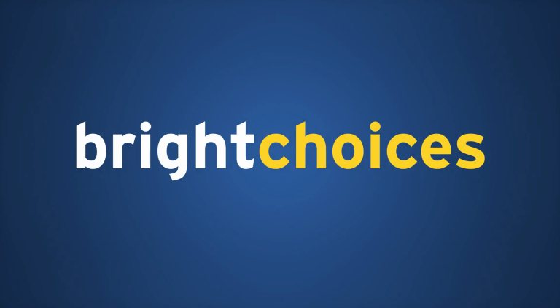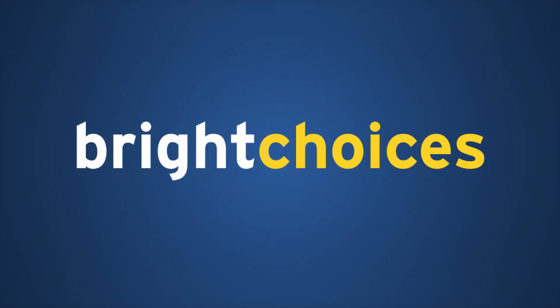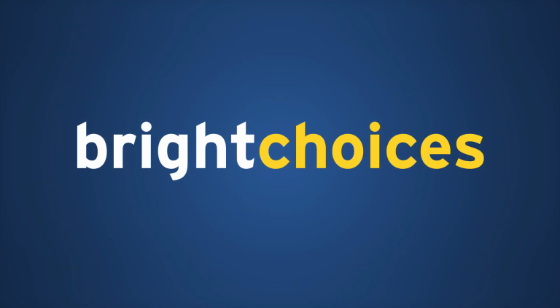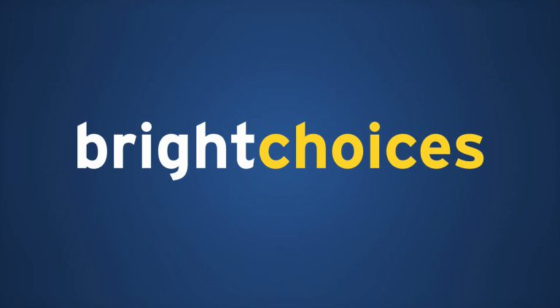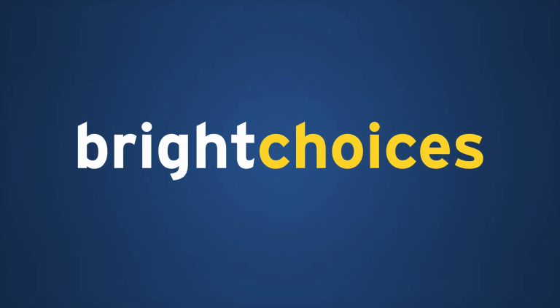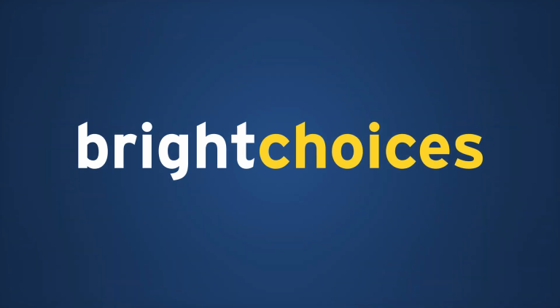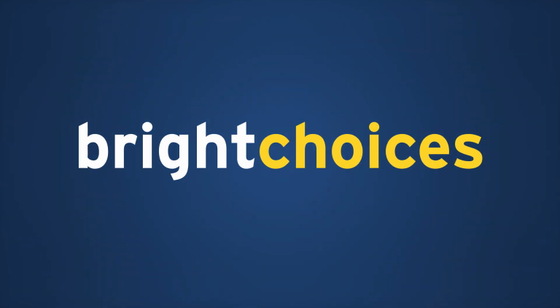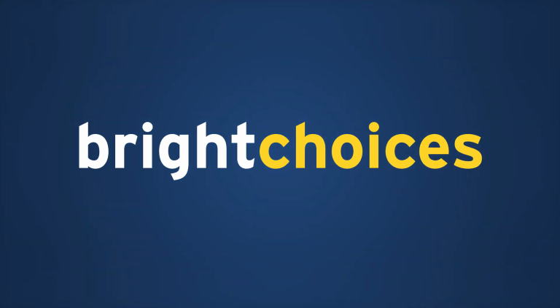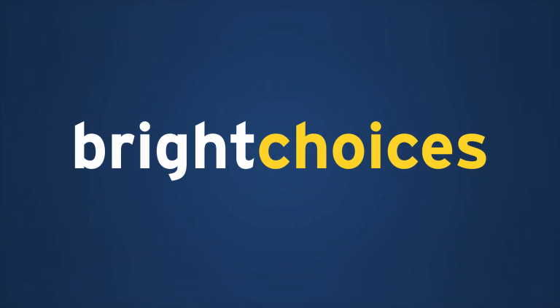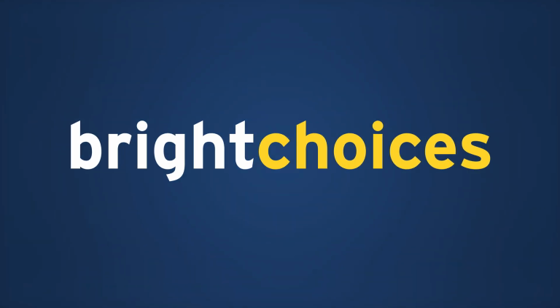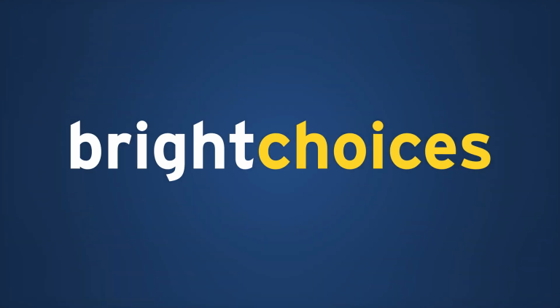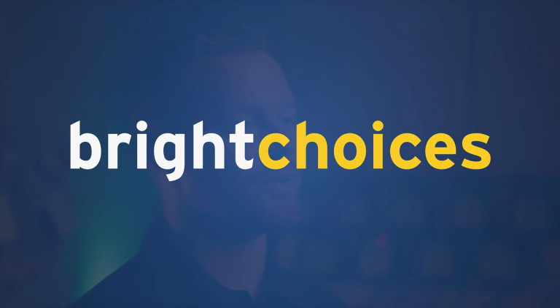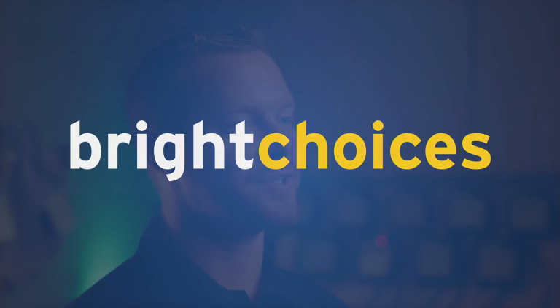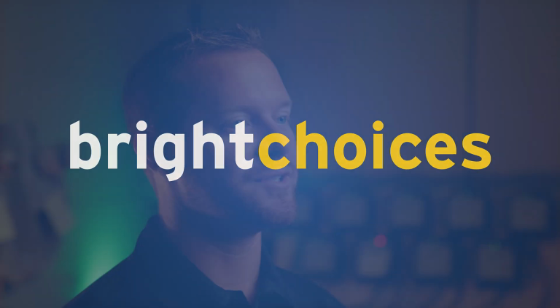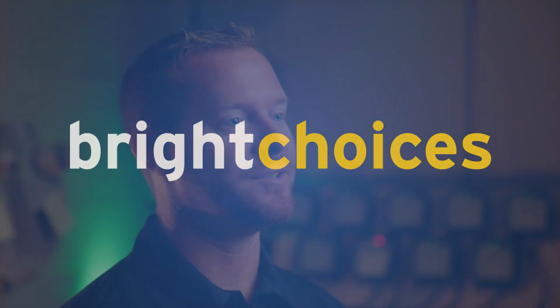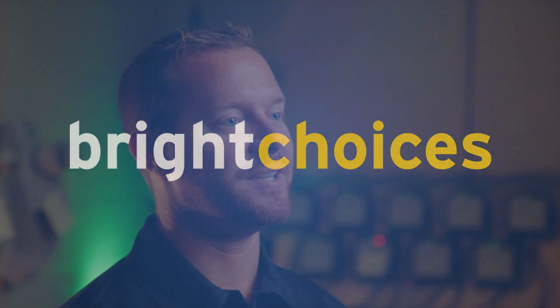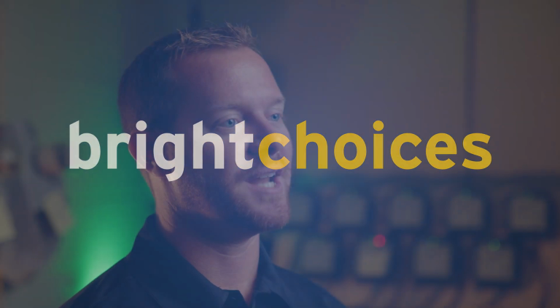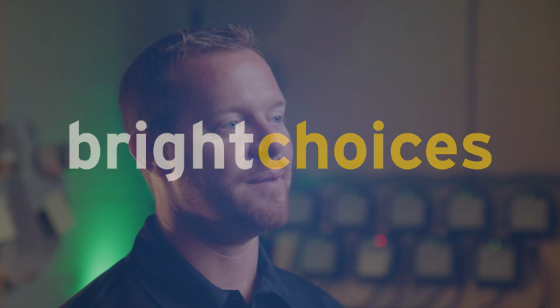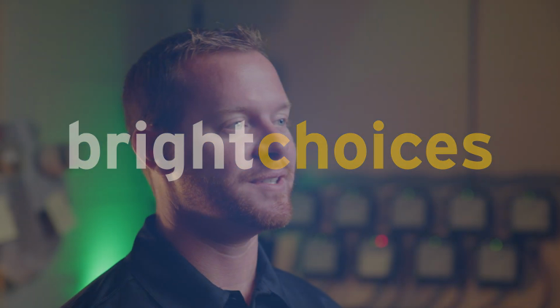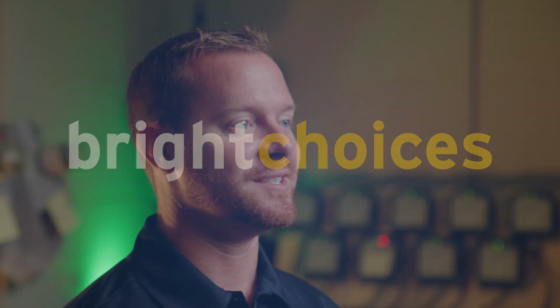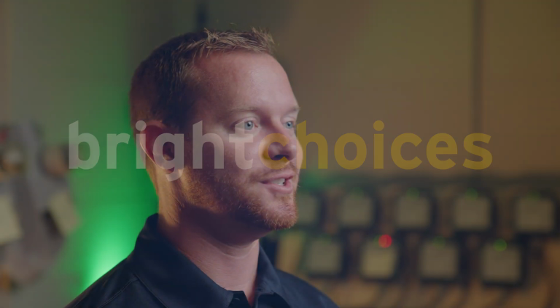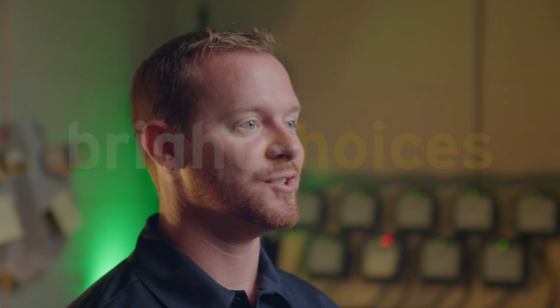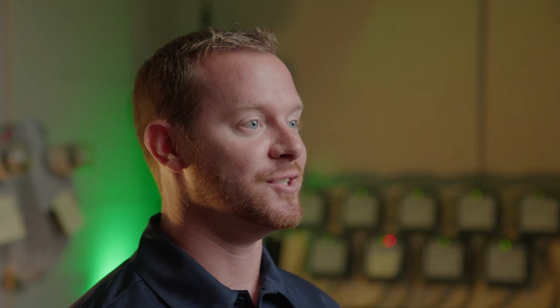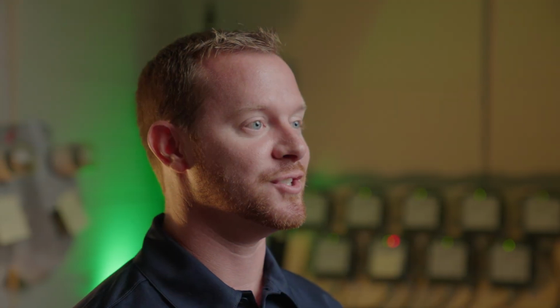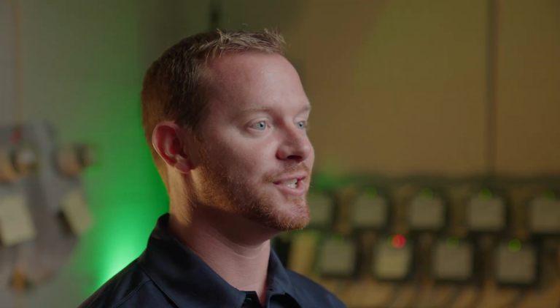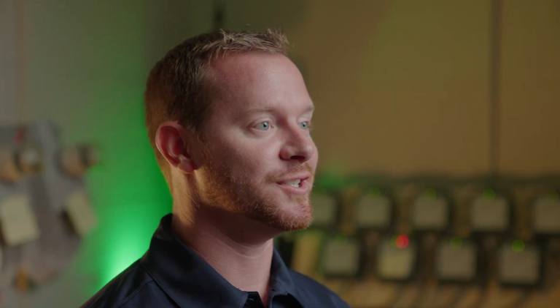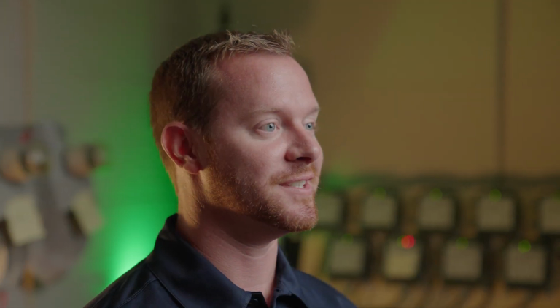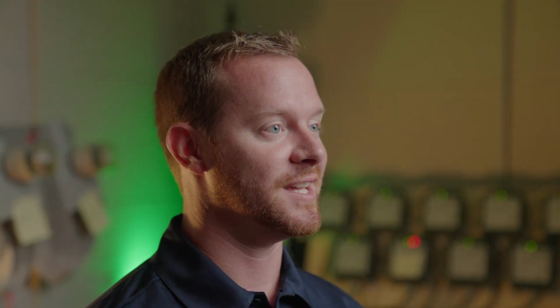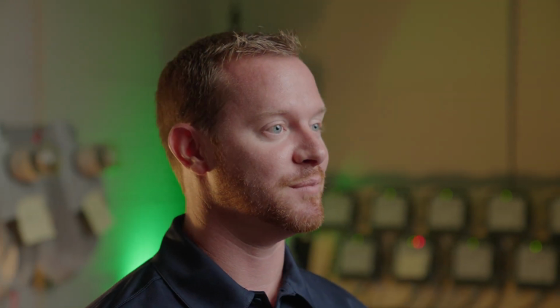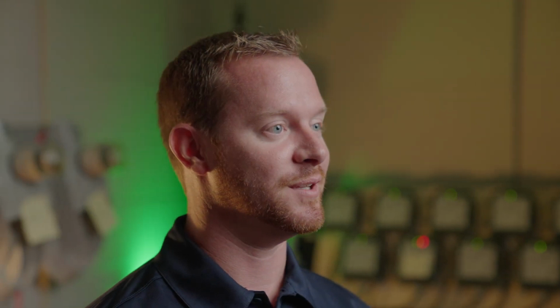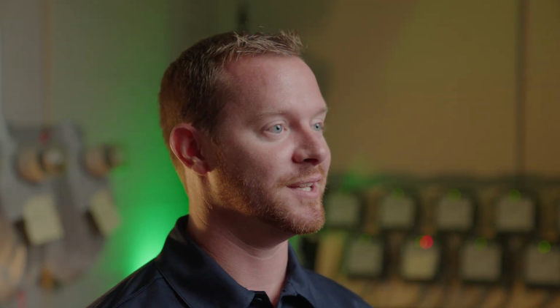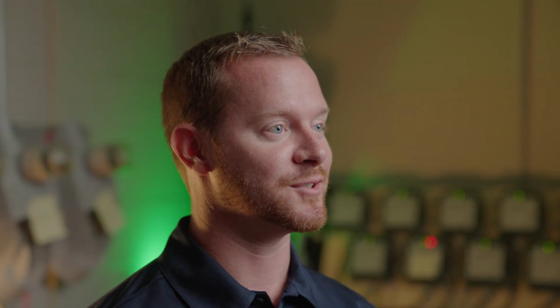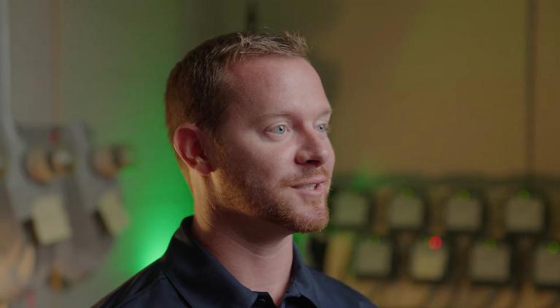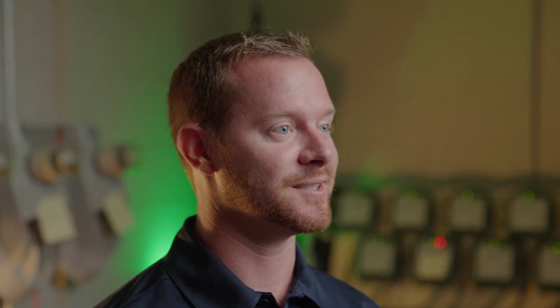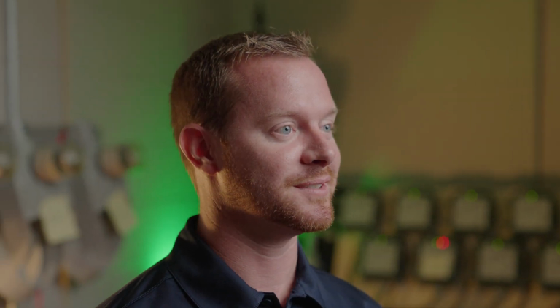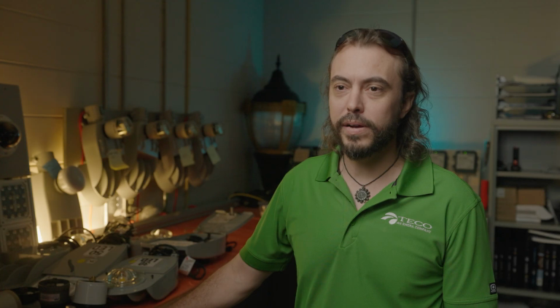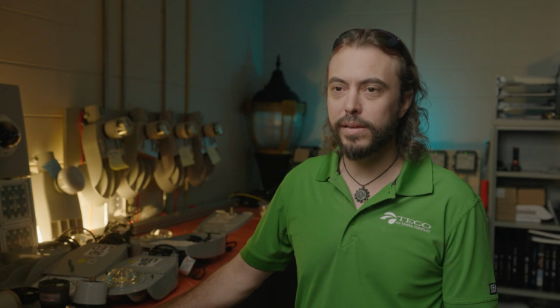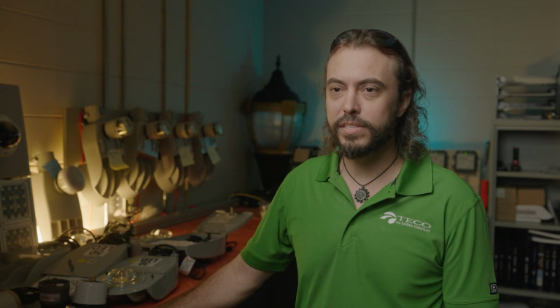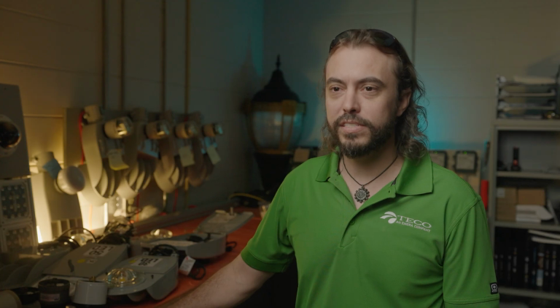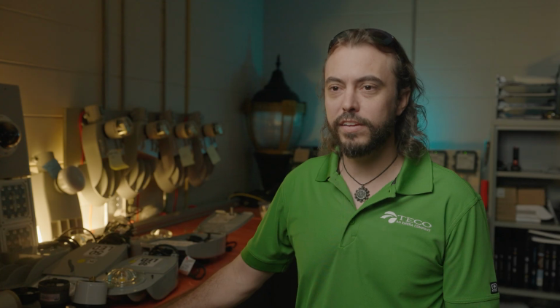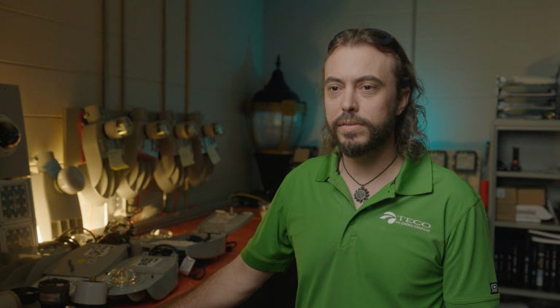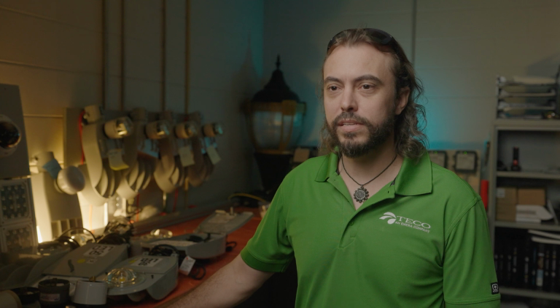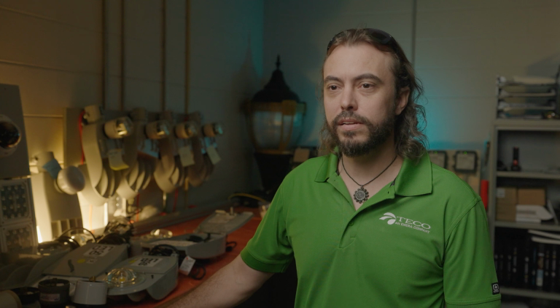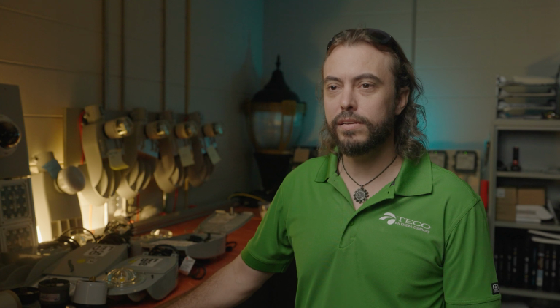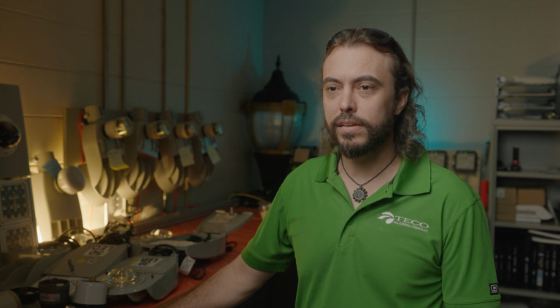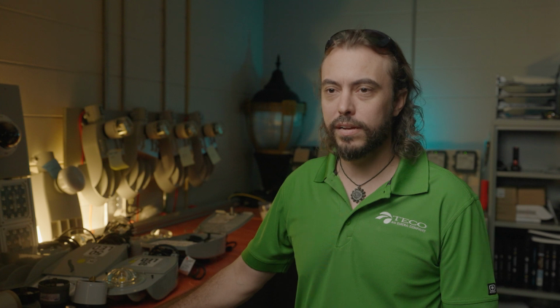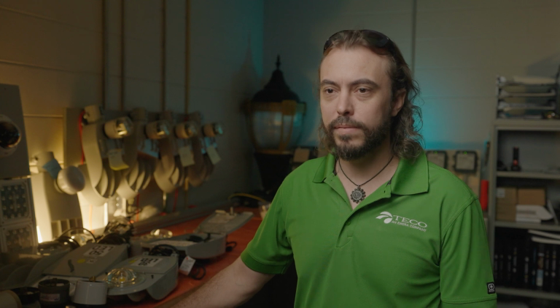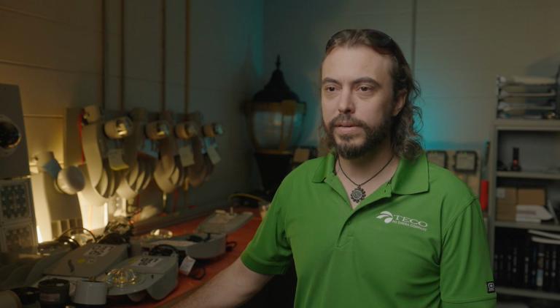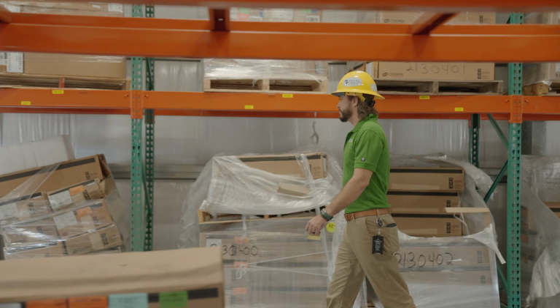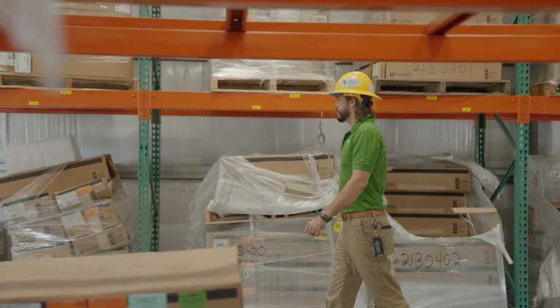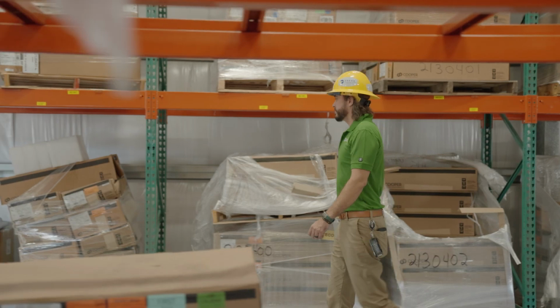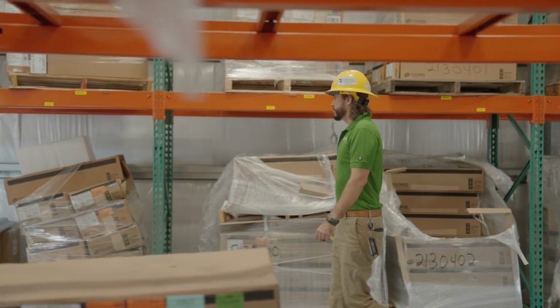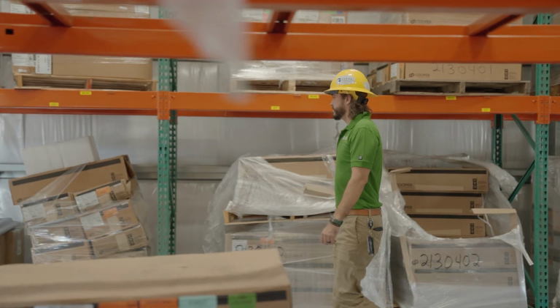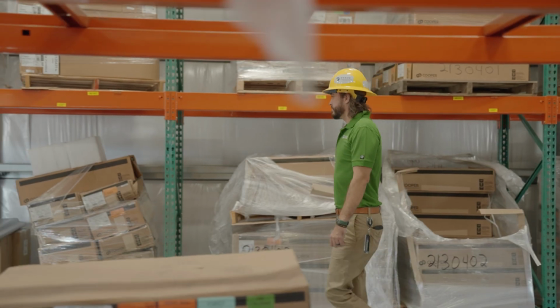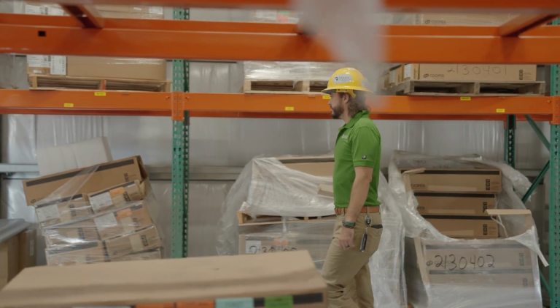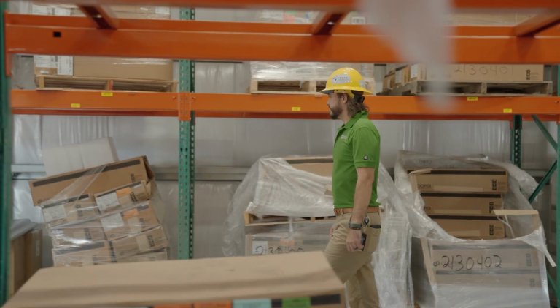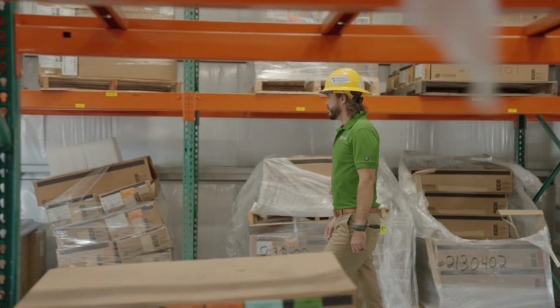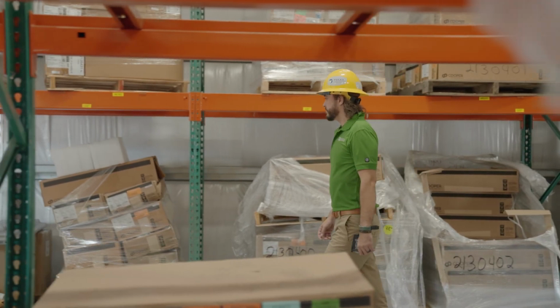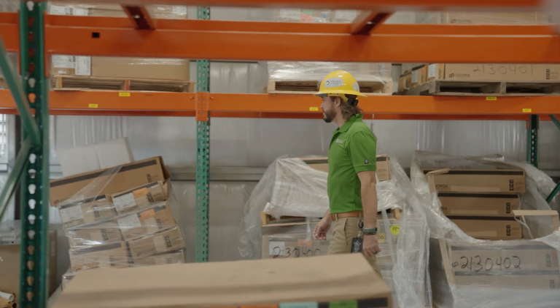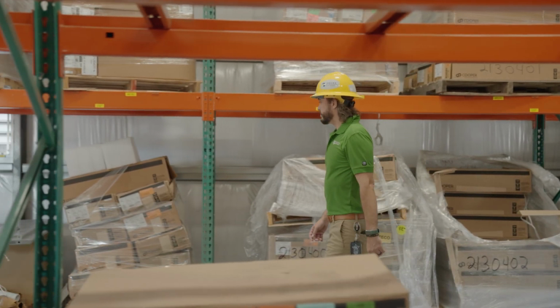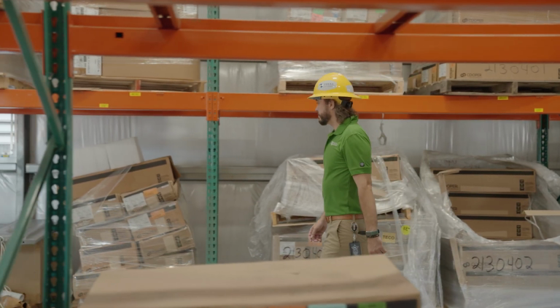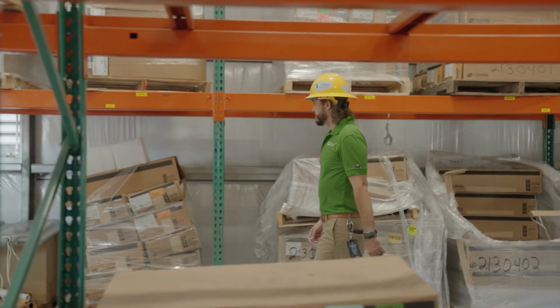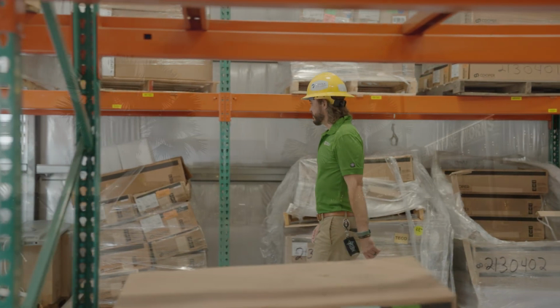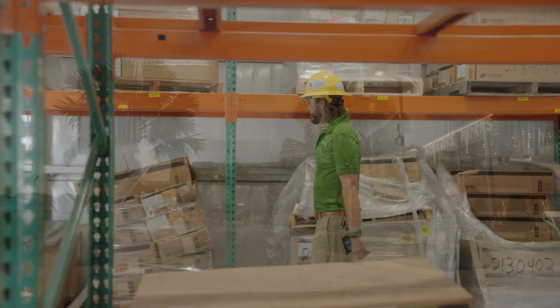My name is Clayton Bristol and I am a senior engineer at Tampa Electric. My name is Dave Pacetti and I am a system integrator and smart city specialist.